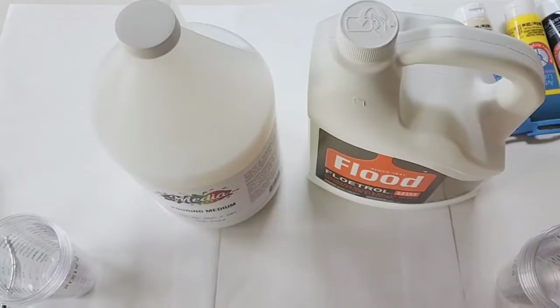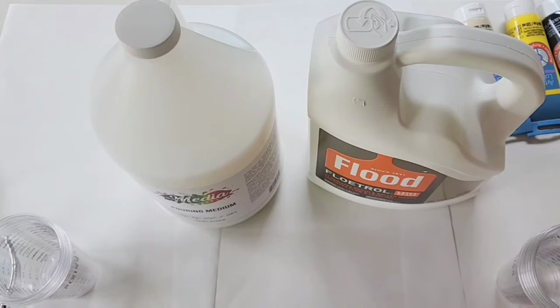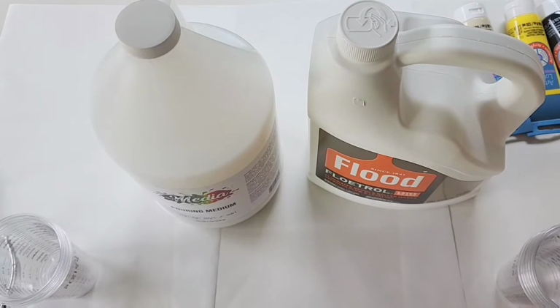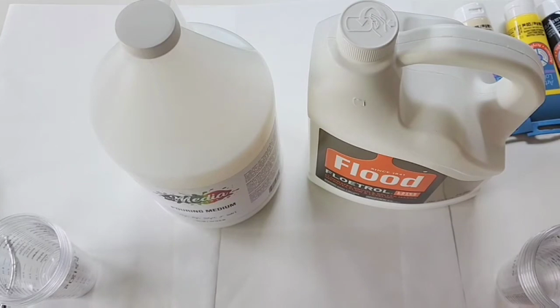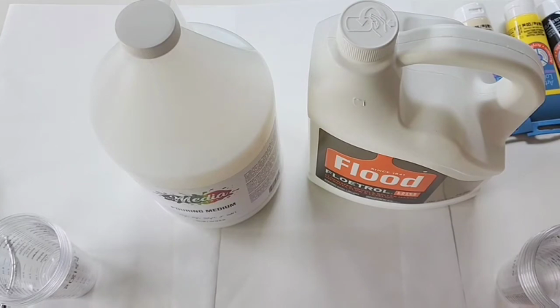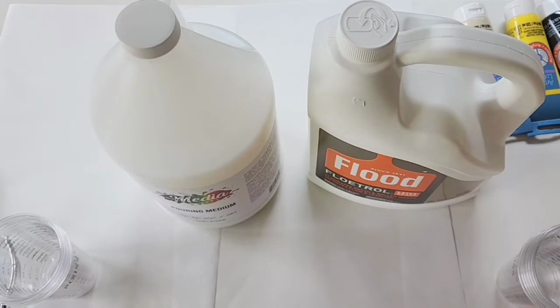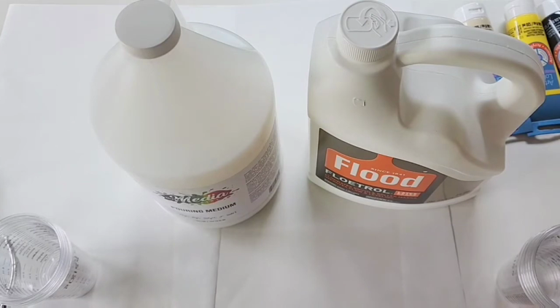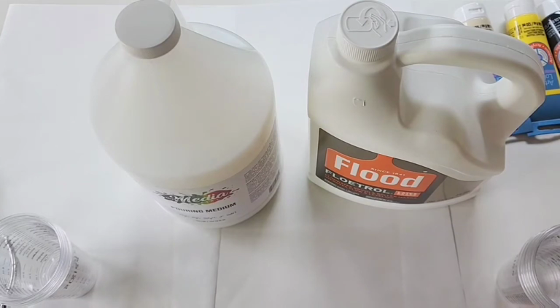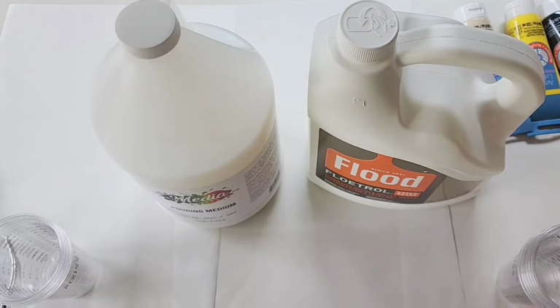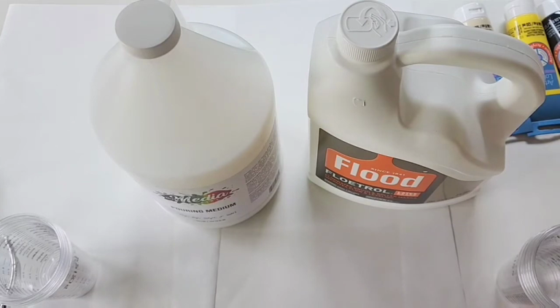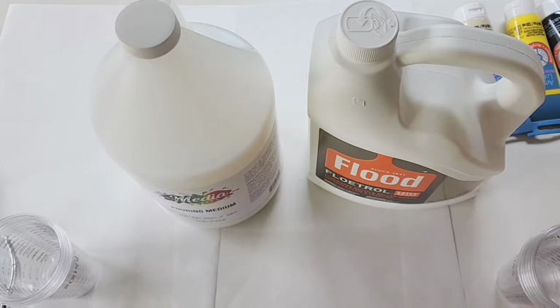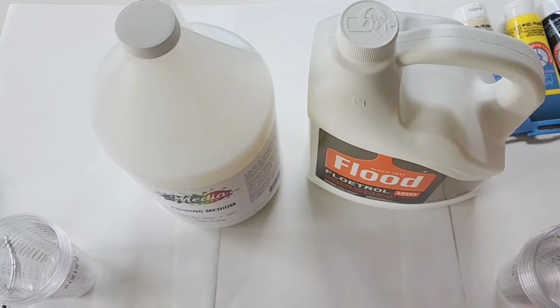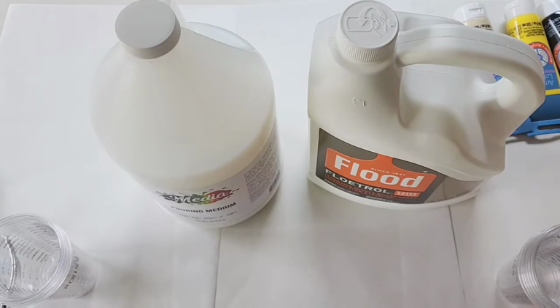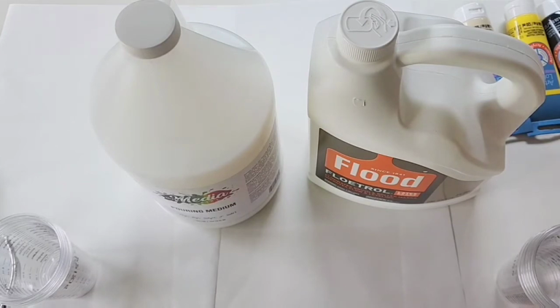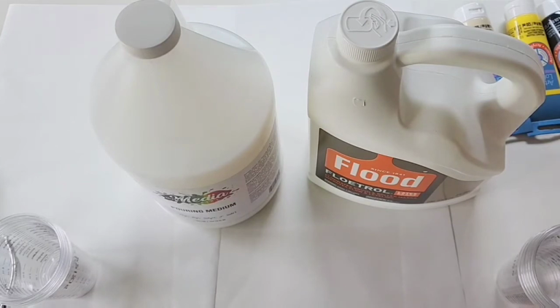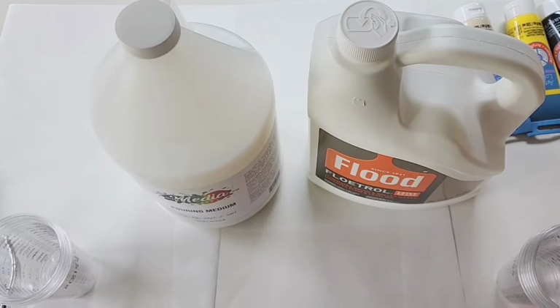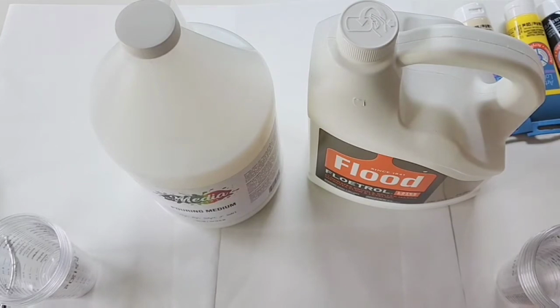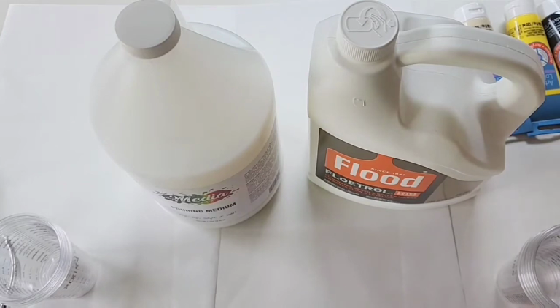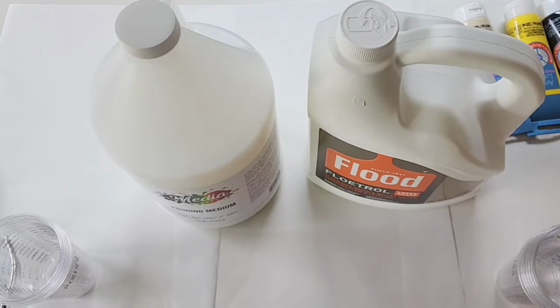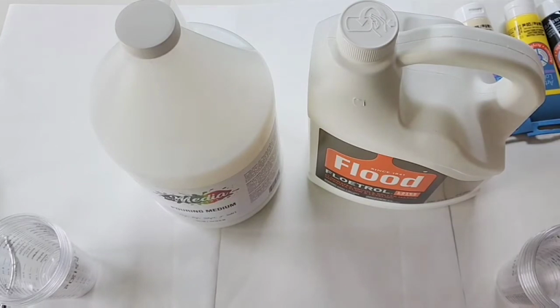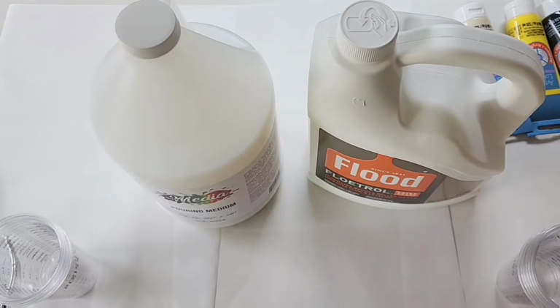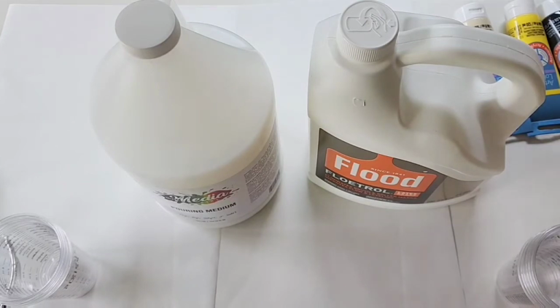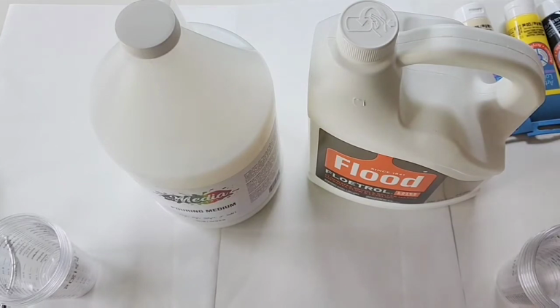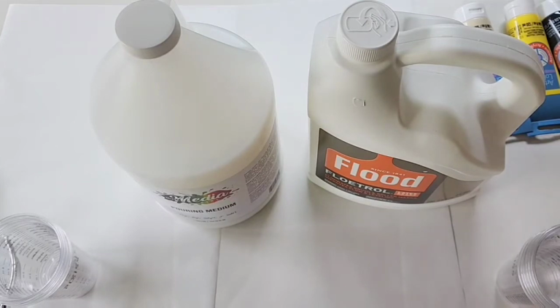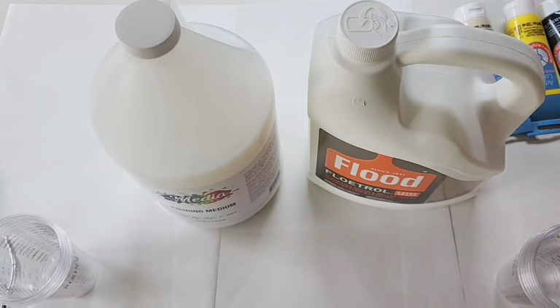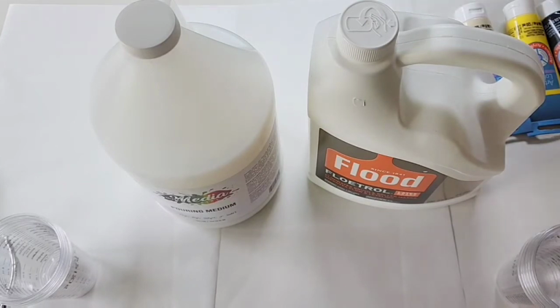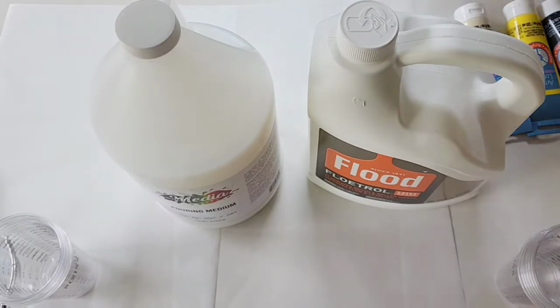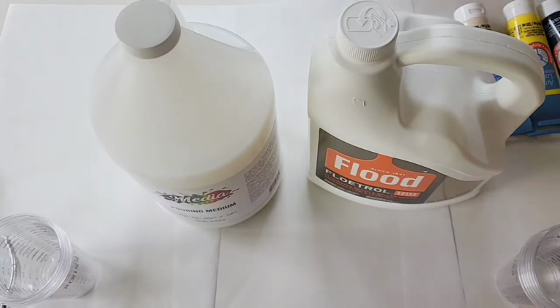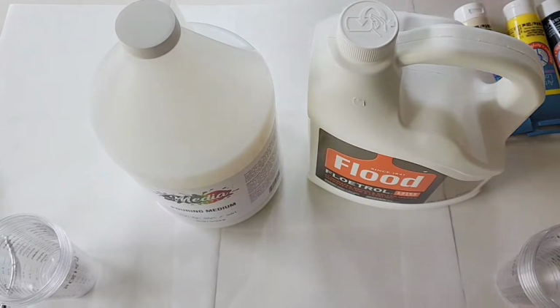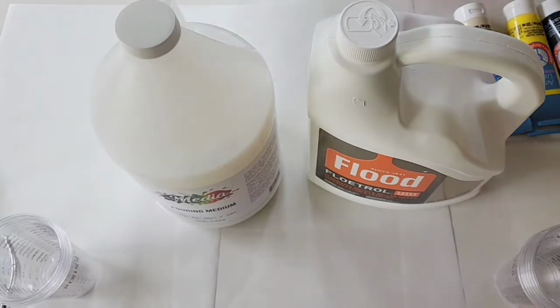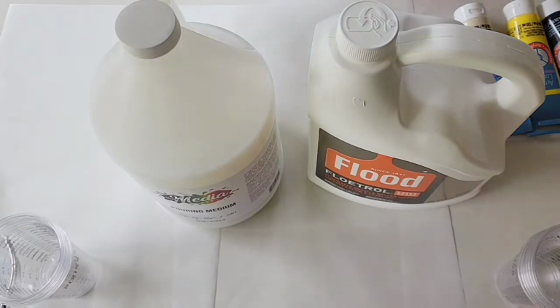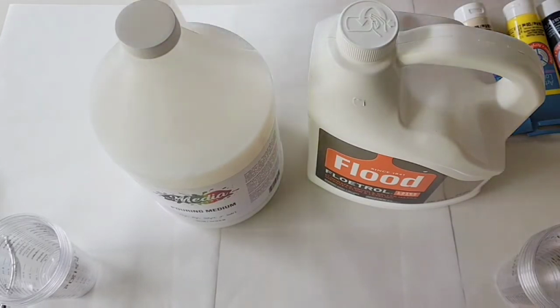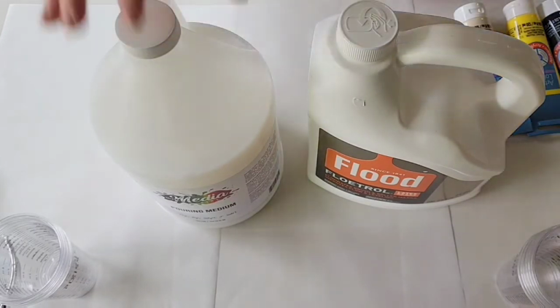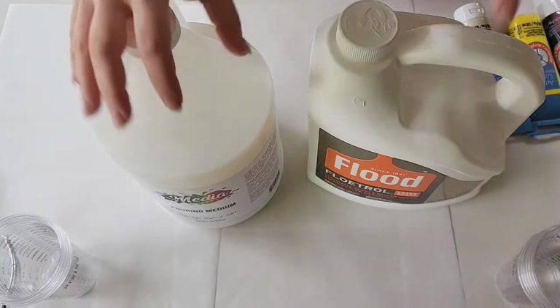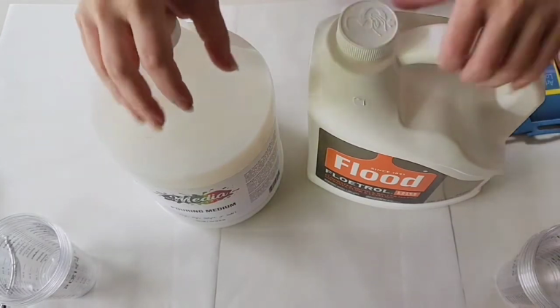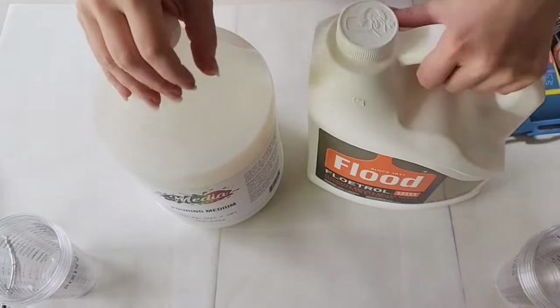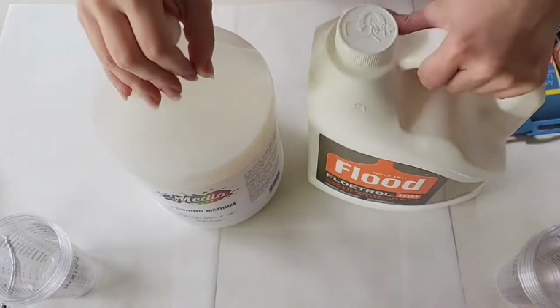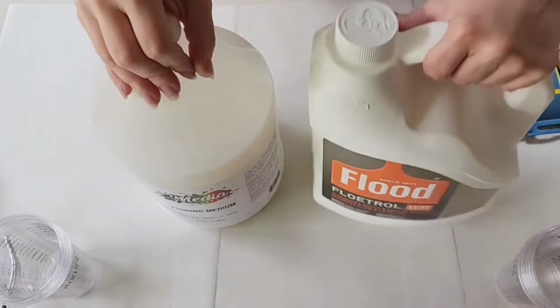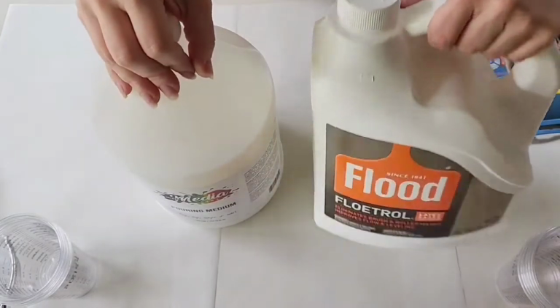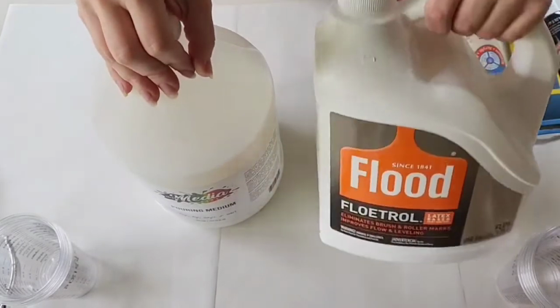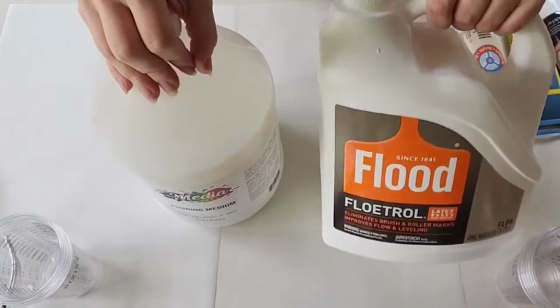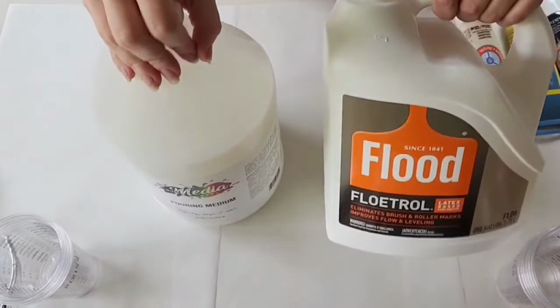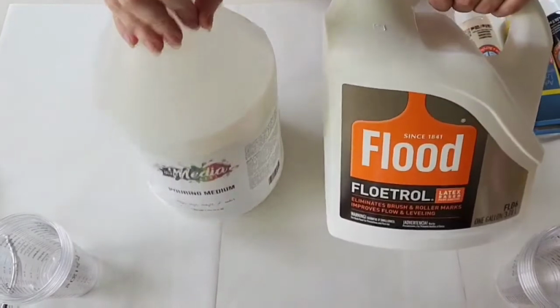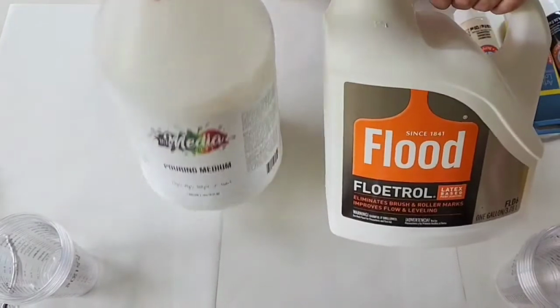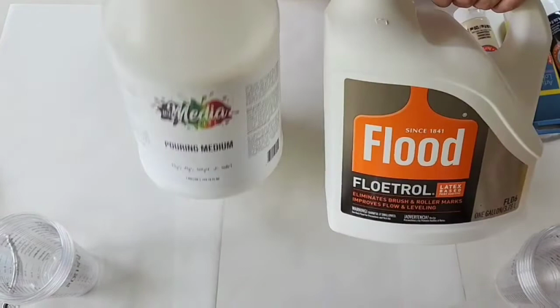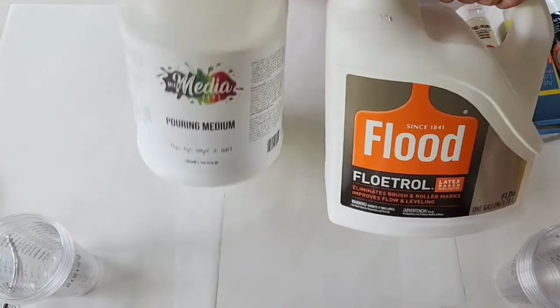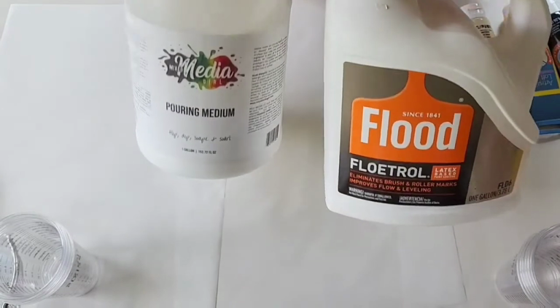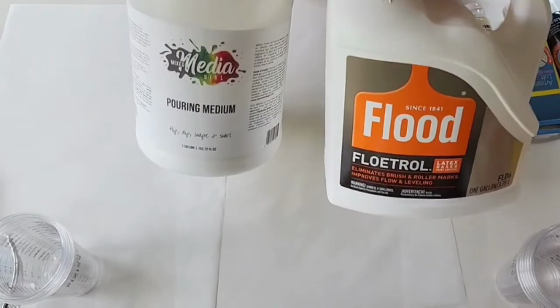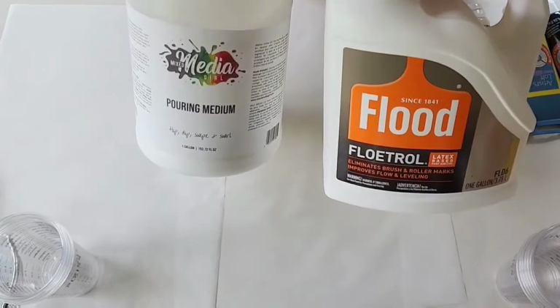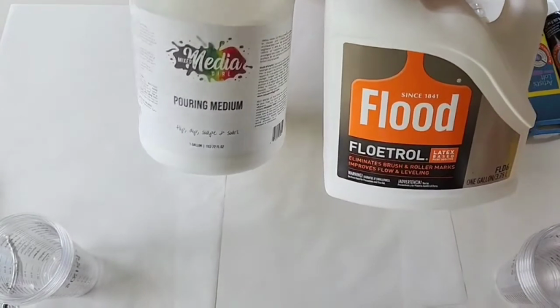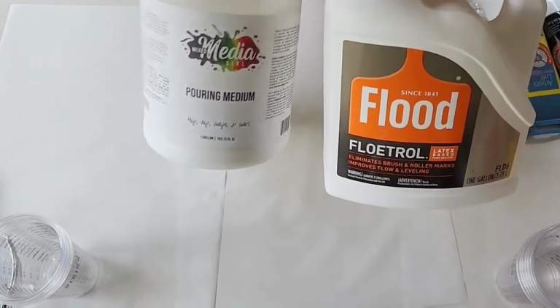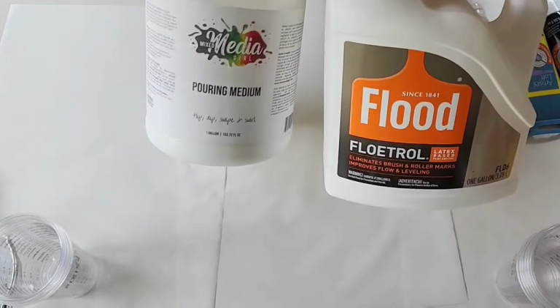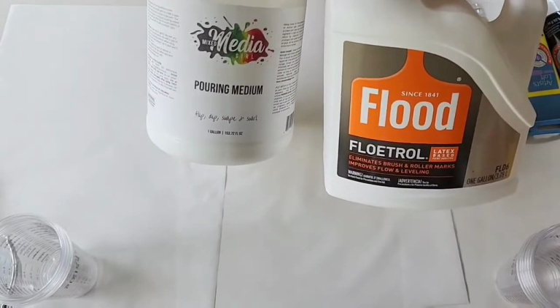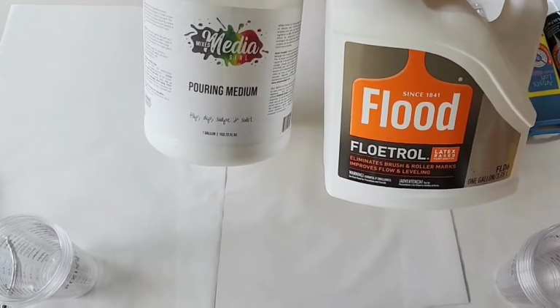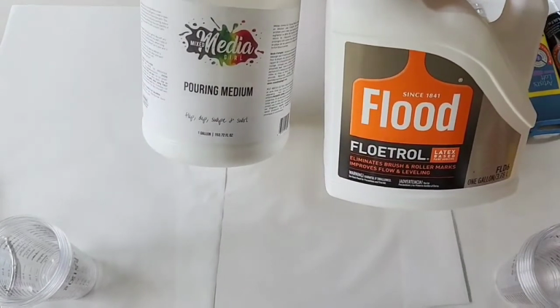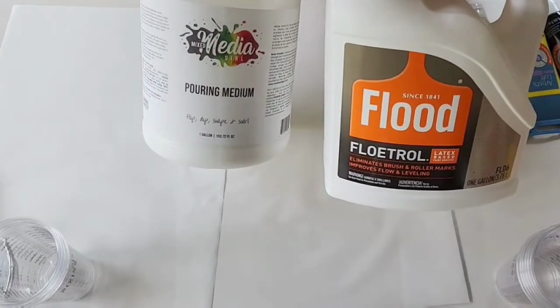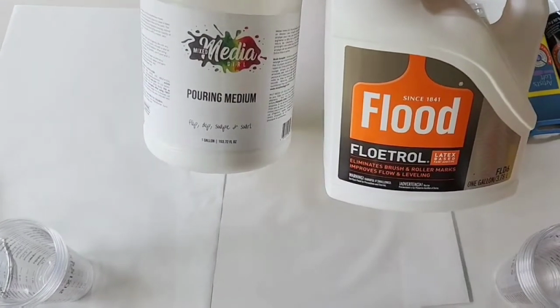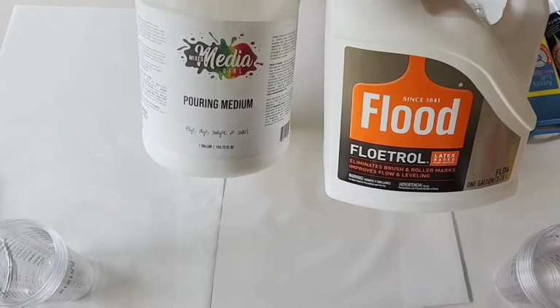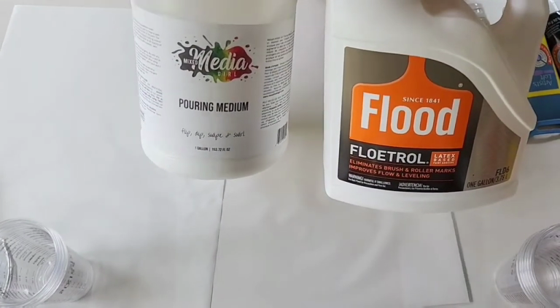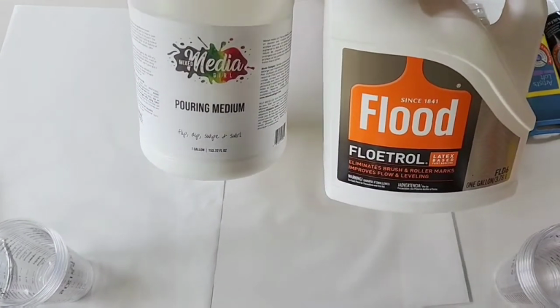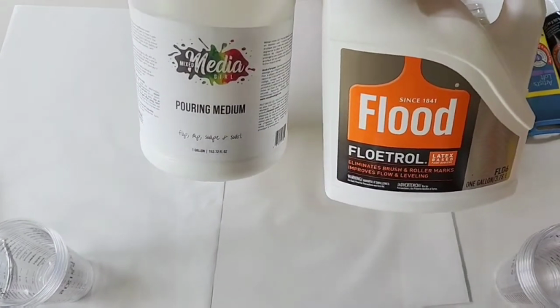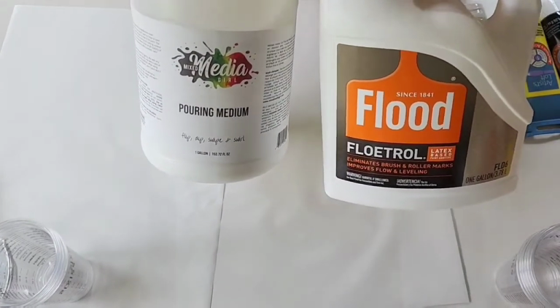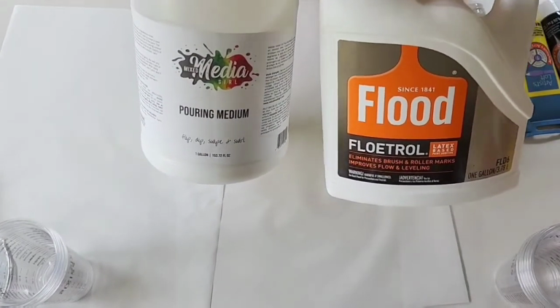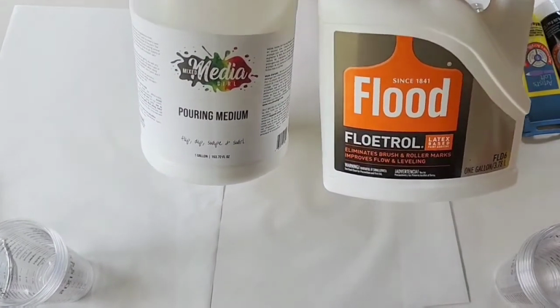Hey everyone, it is the Charming Giraffe, and today we are going to do a comparison video with Floetrol and Mix Media Girls' new pouring medium.